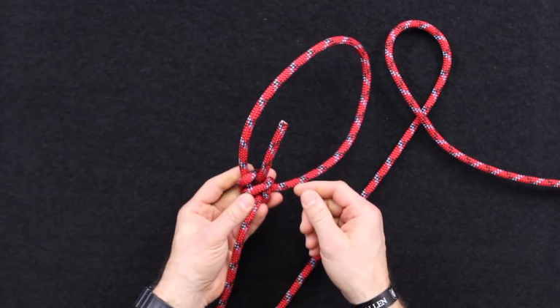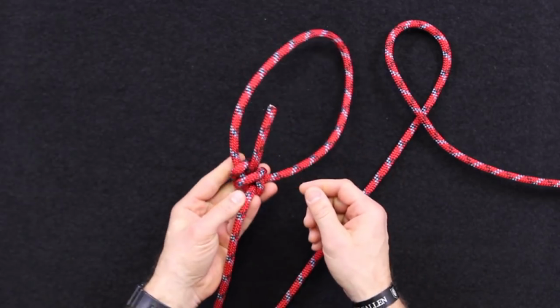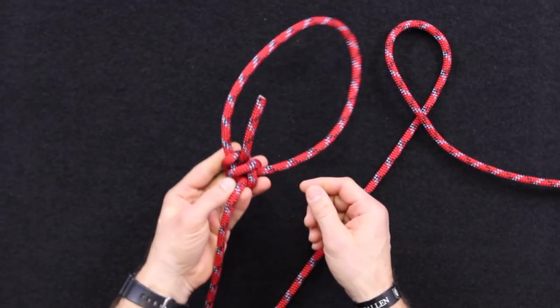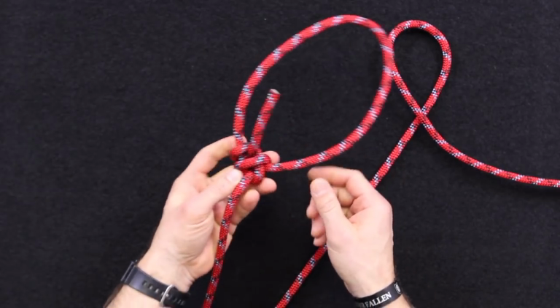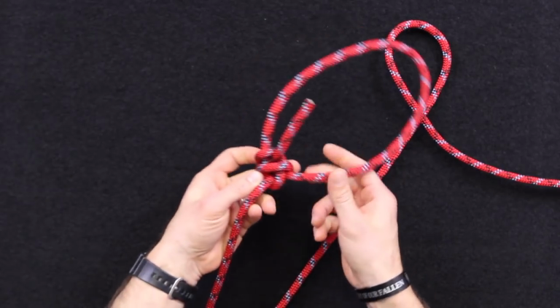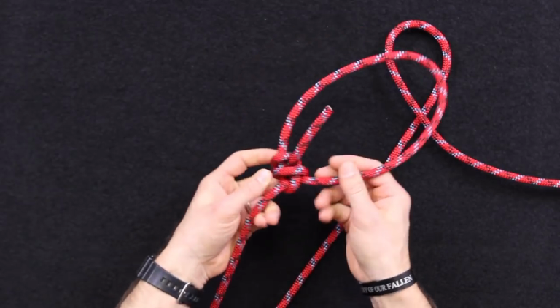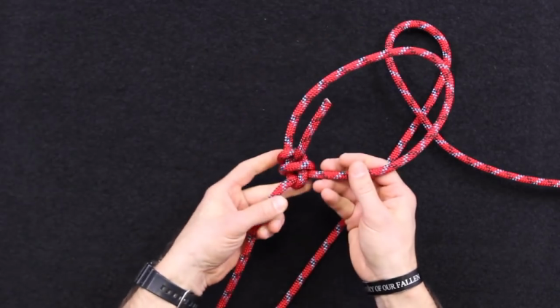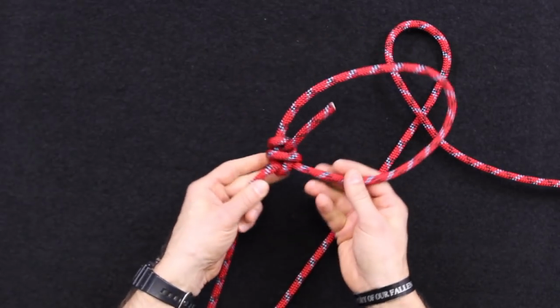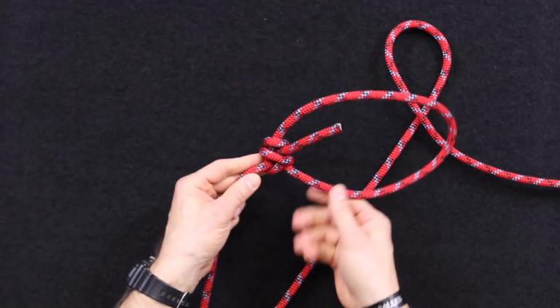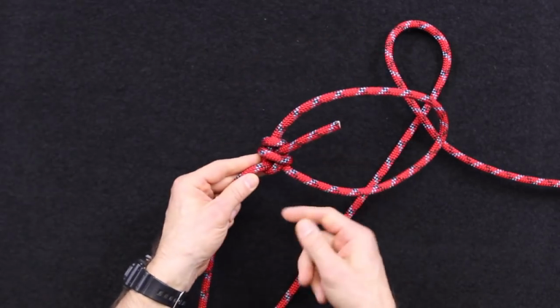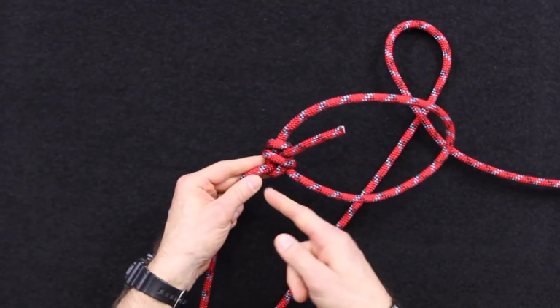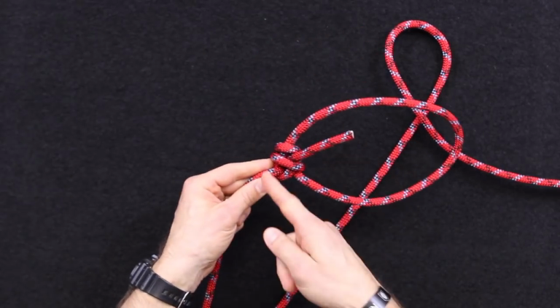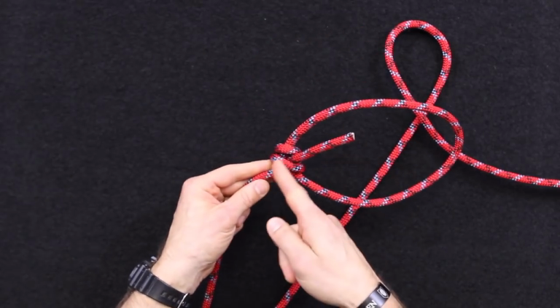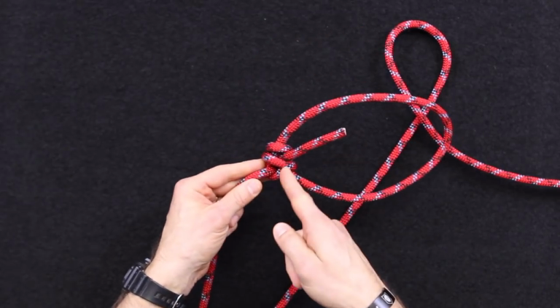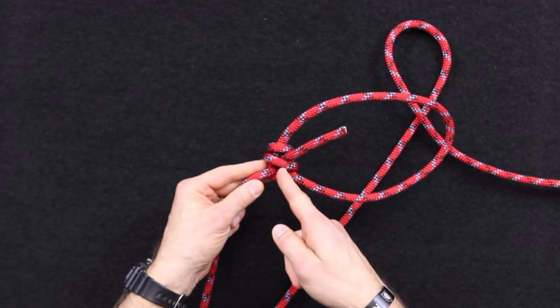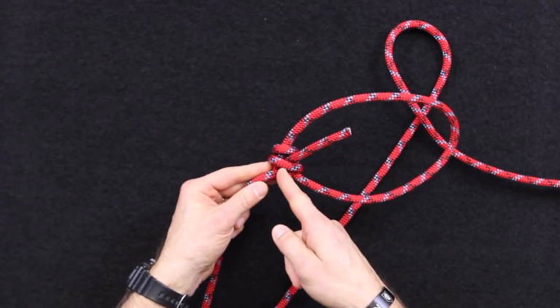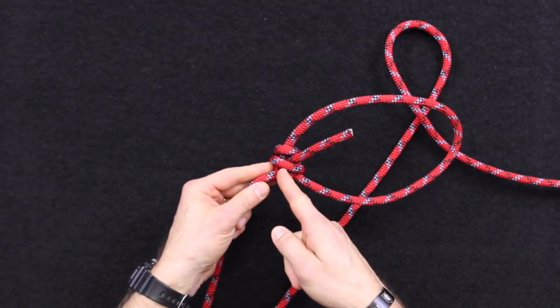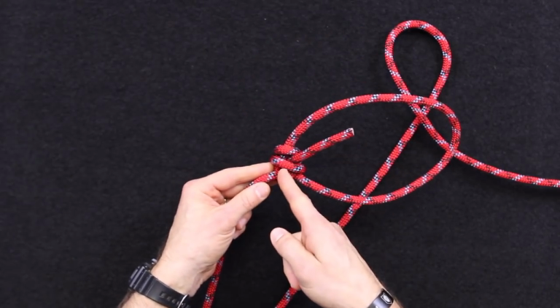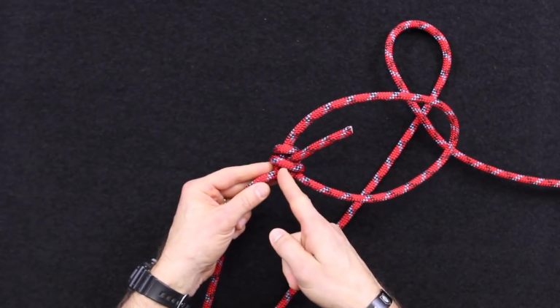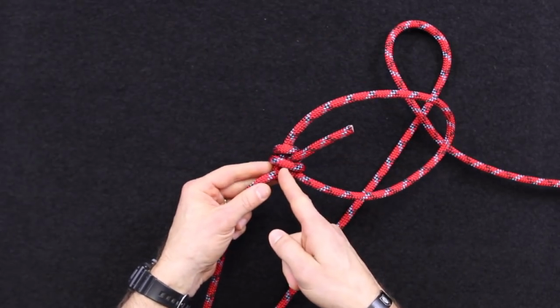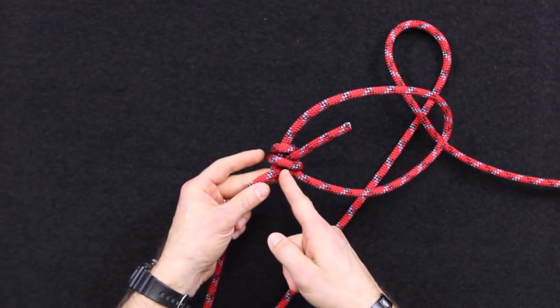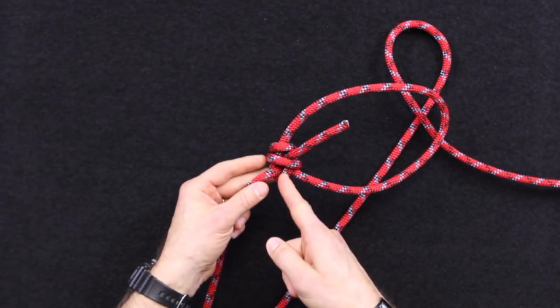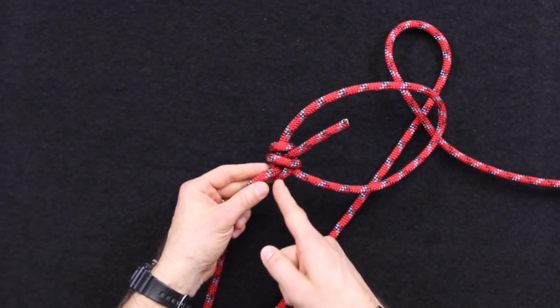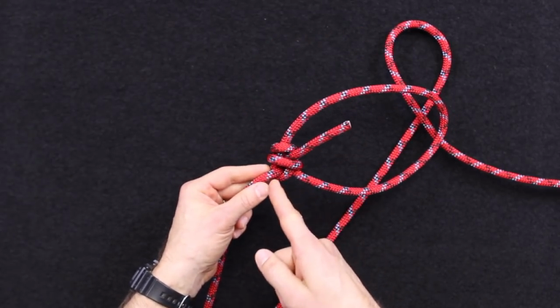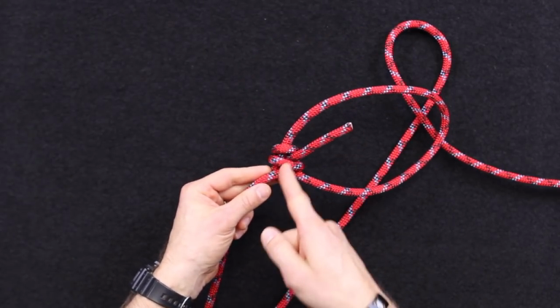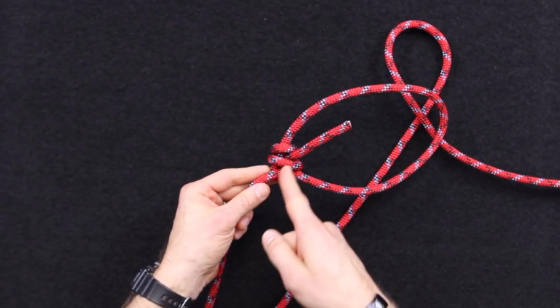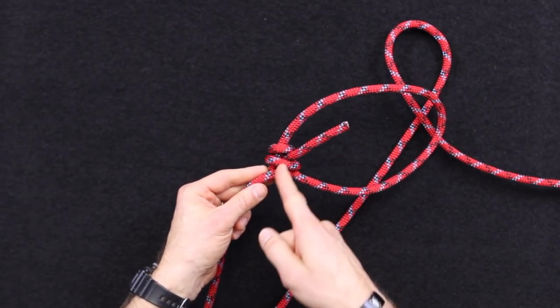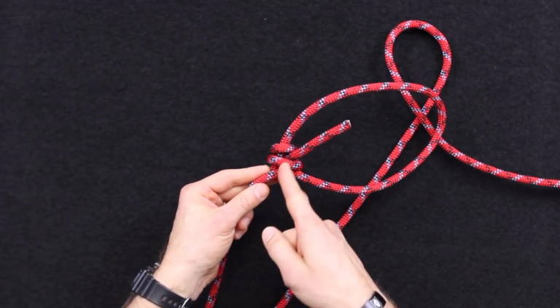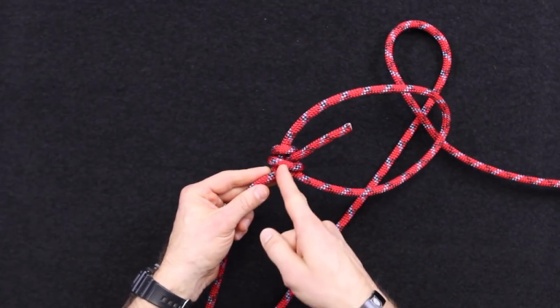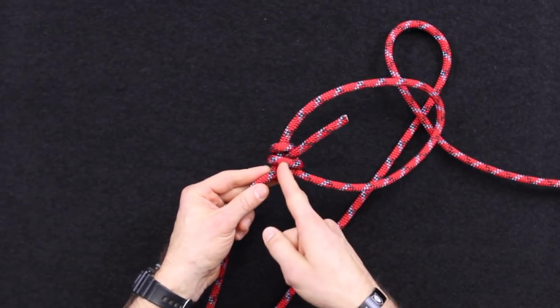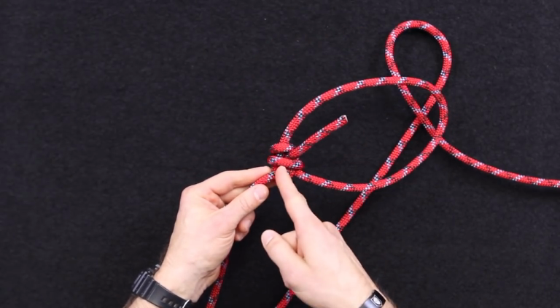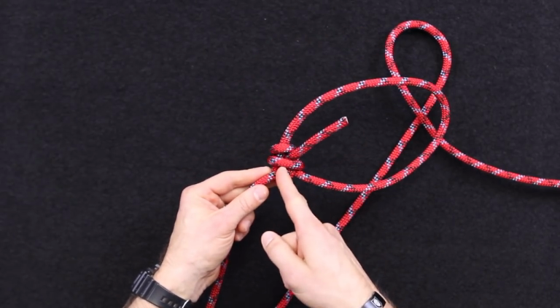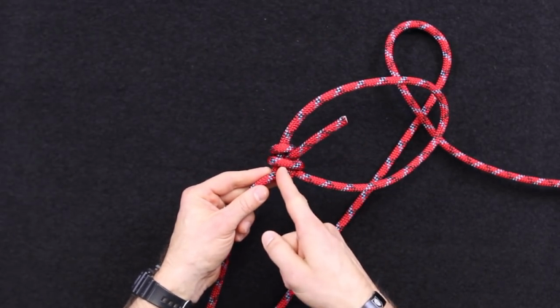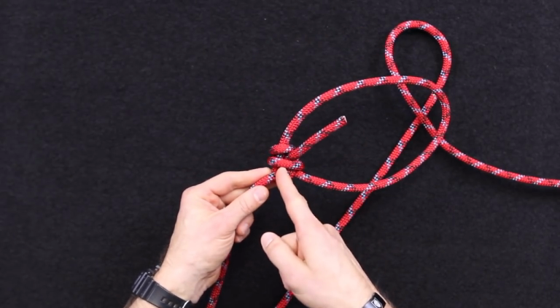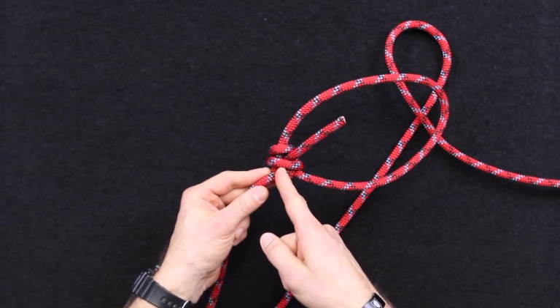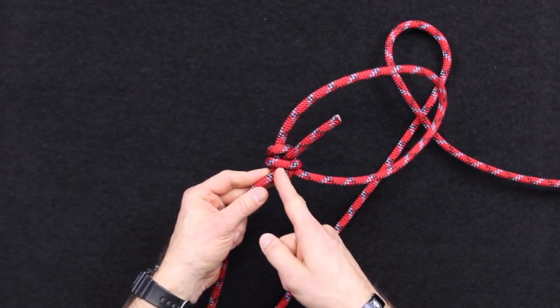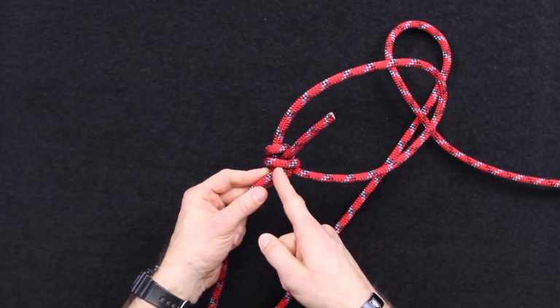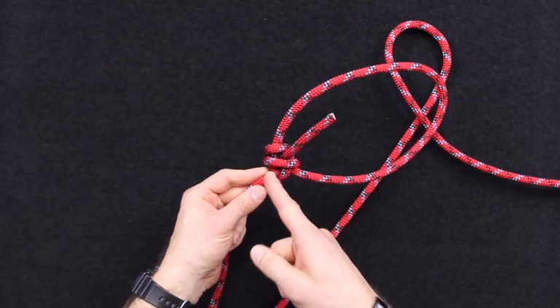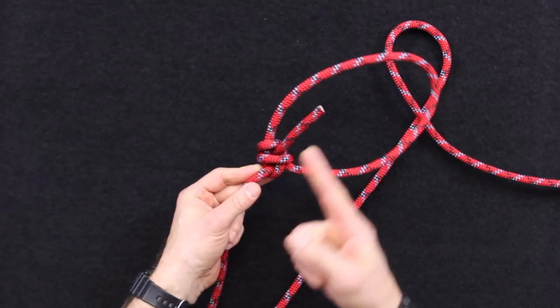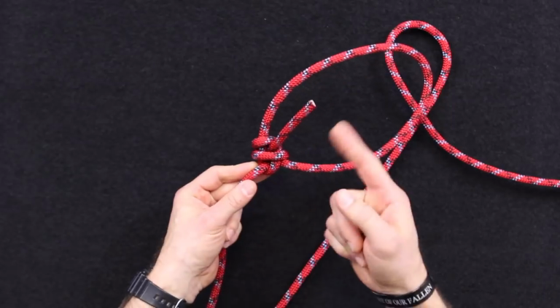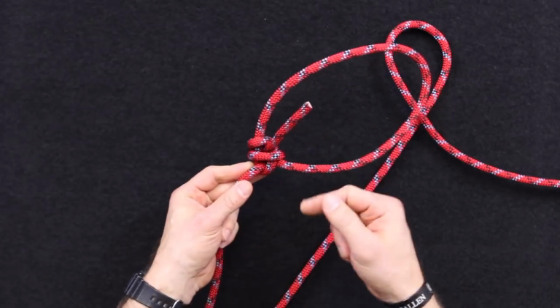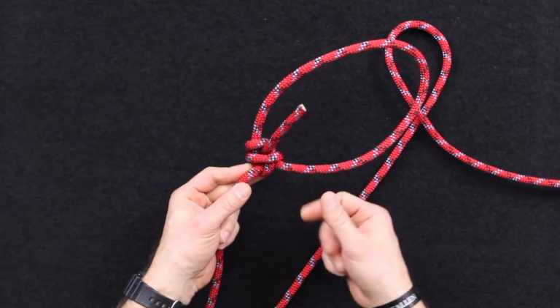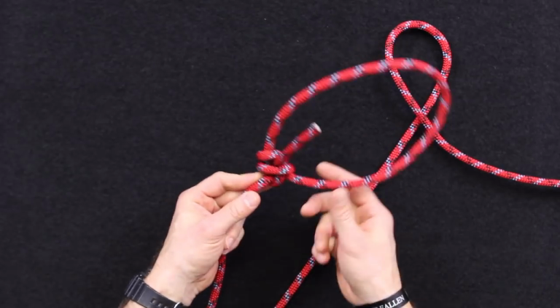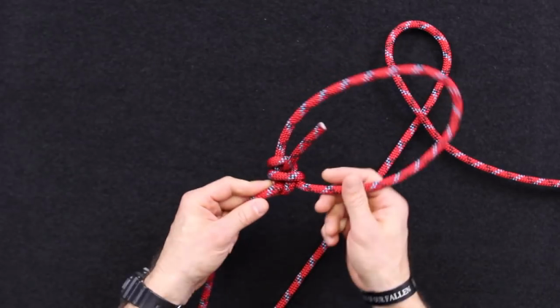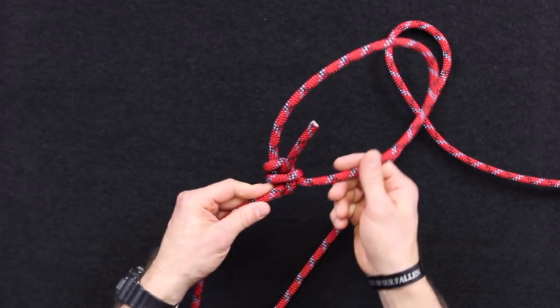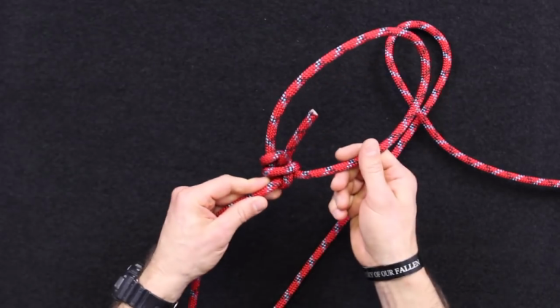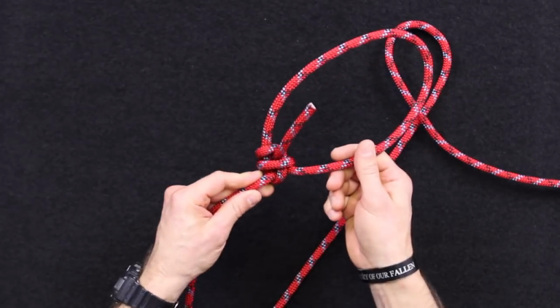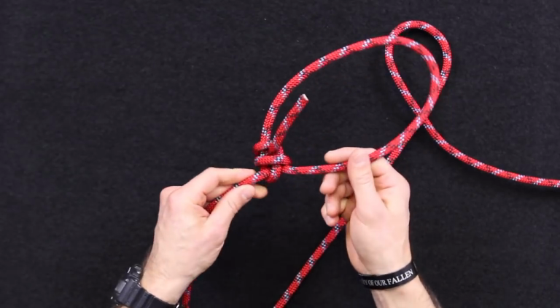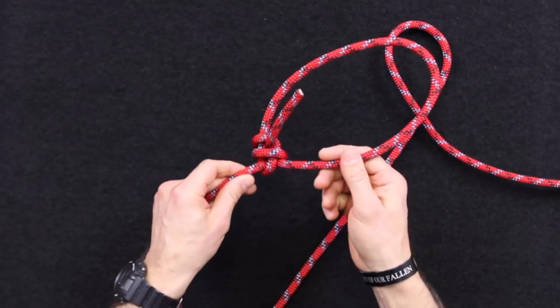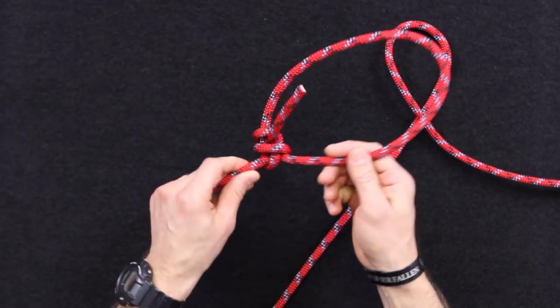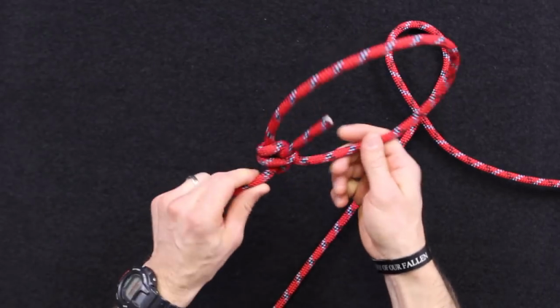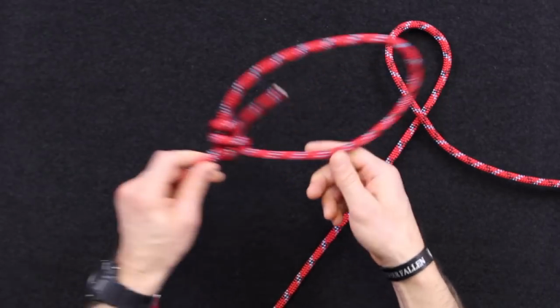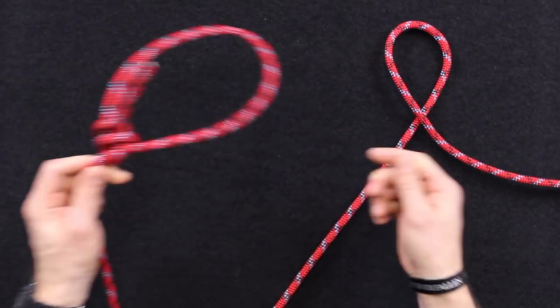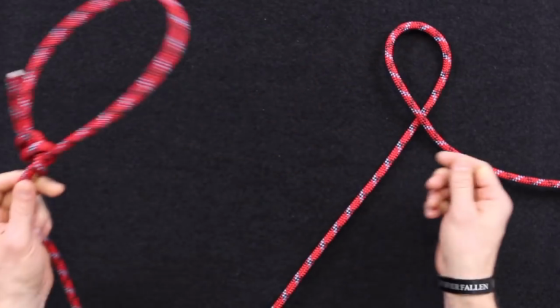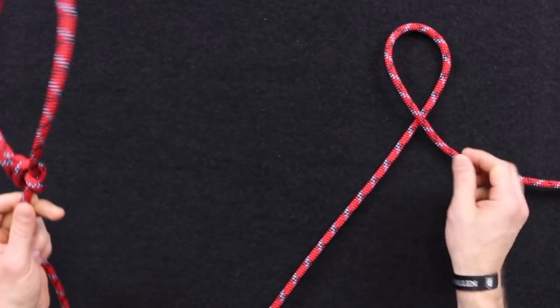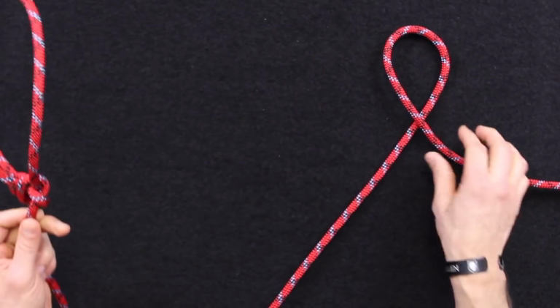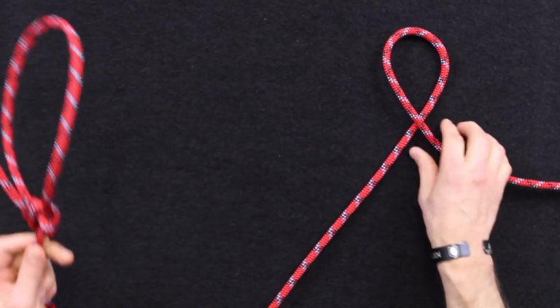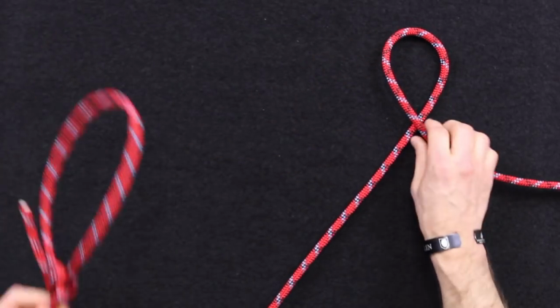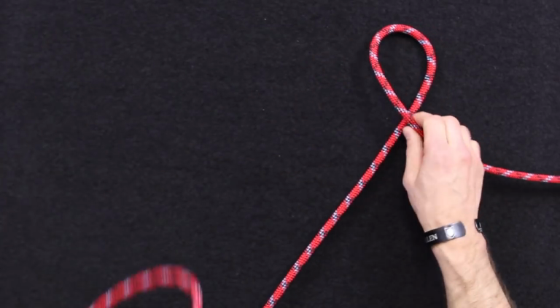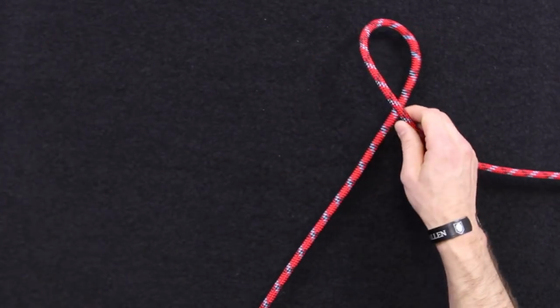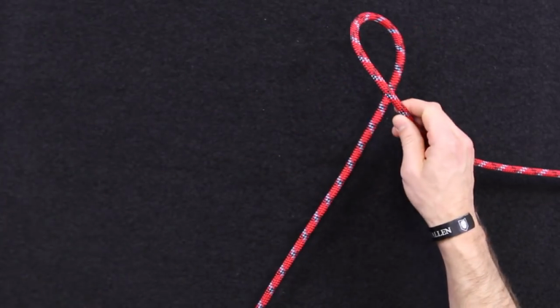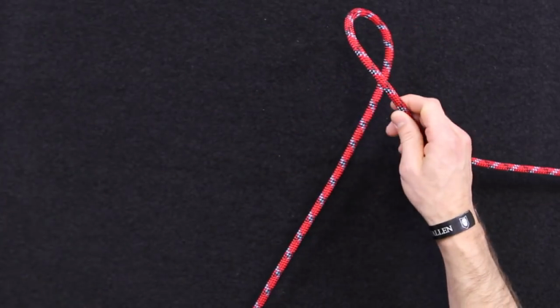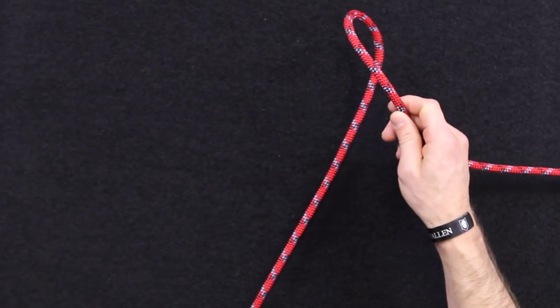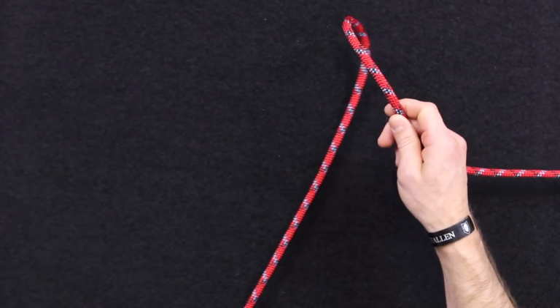What we'll do at the end here is I want to tie a backup in it, and I'll explain the reason why too.